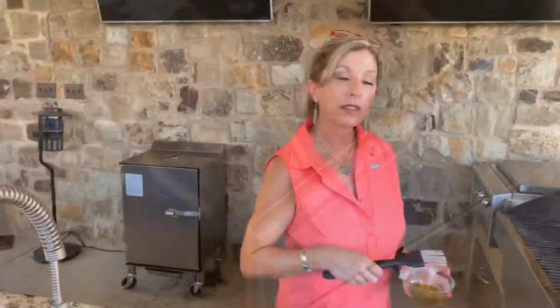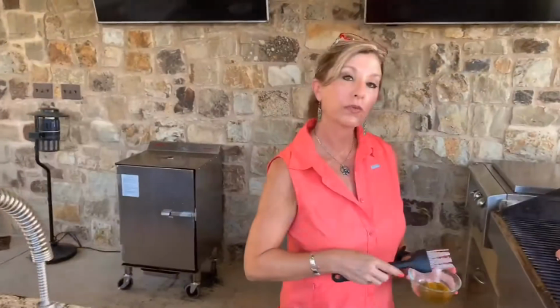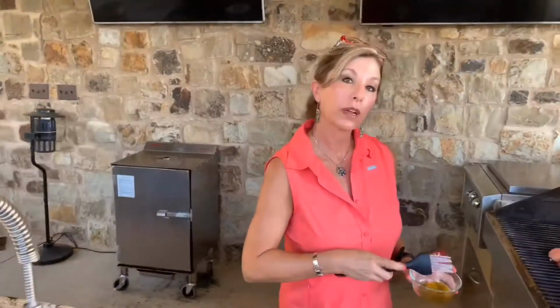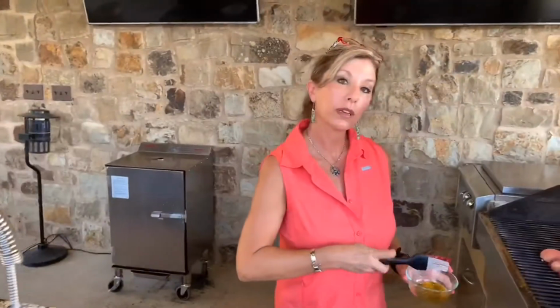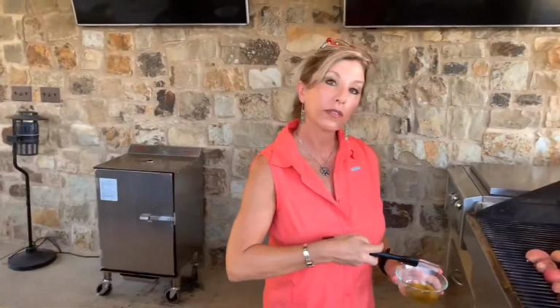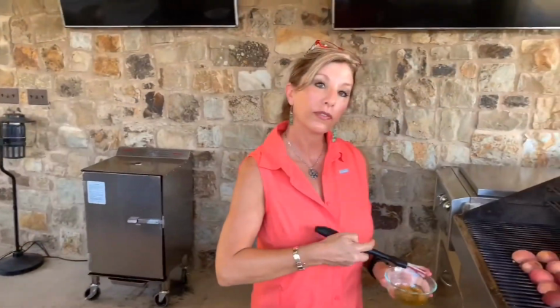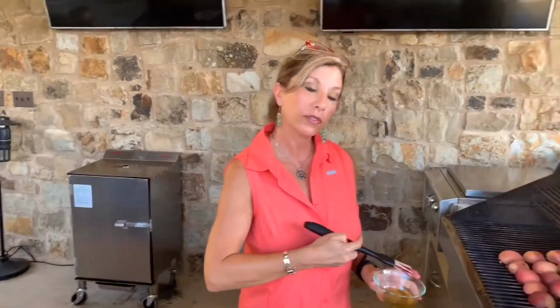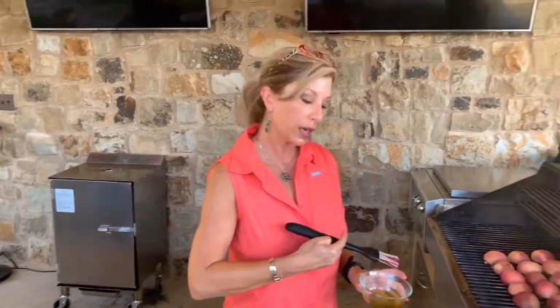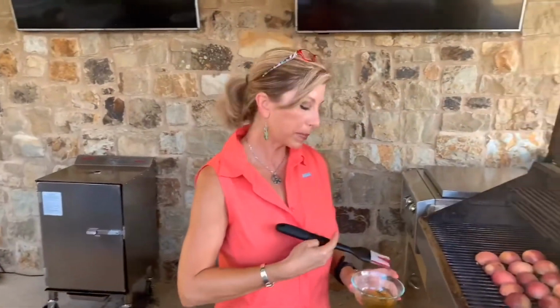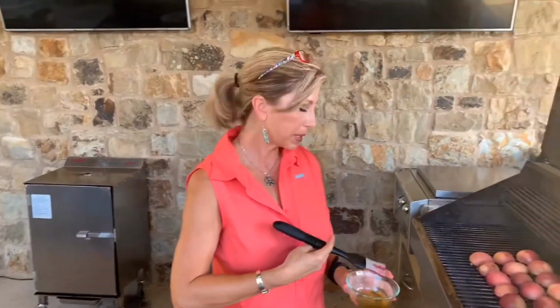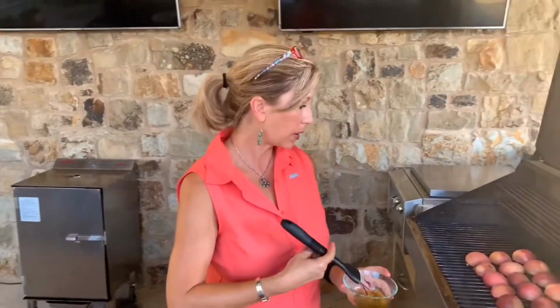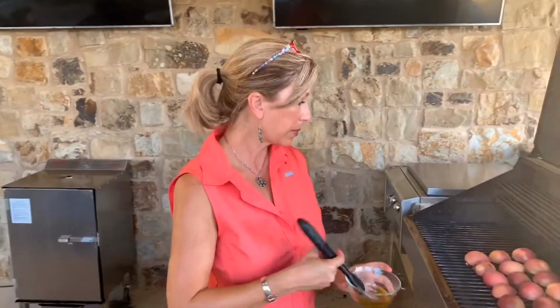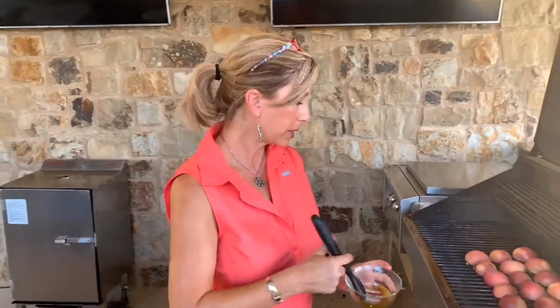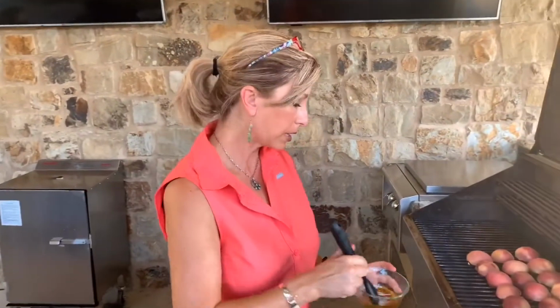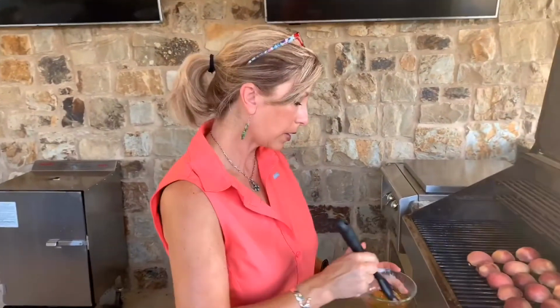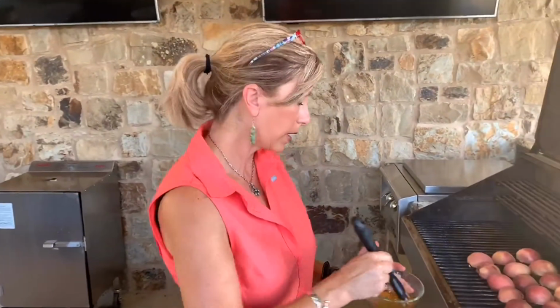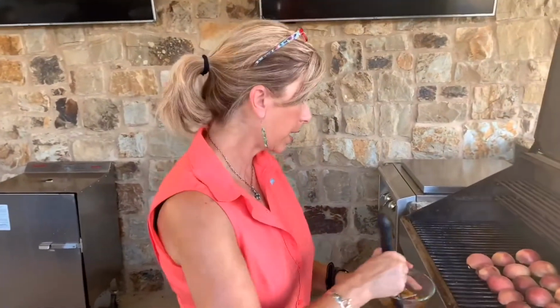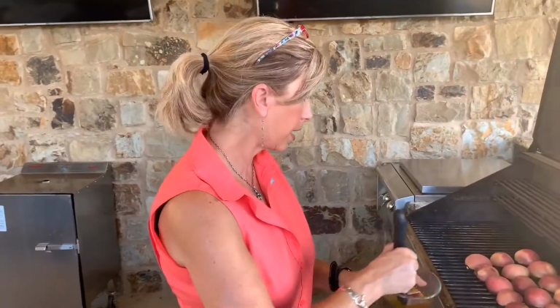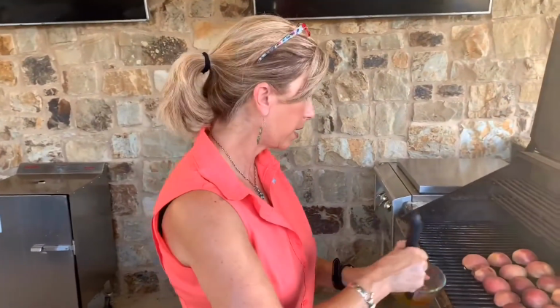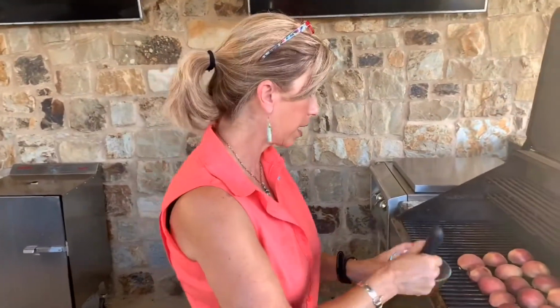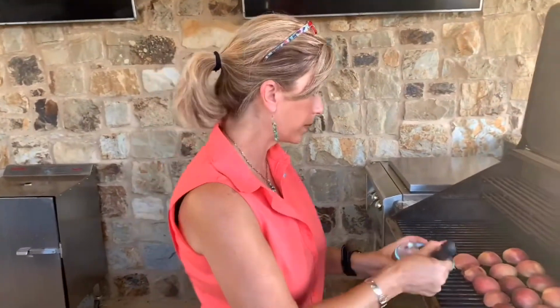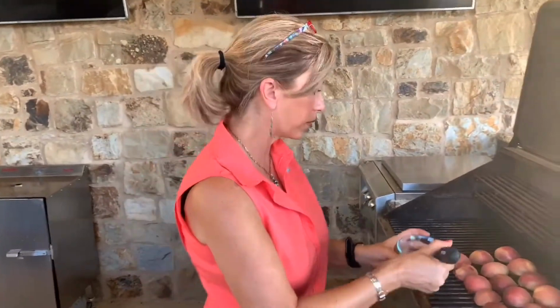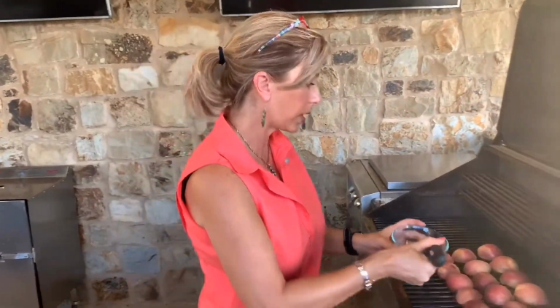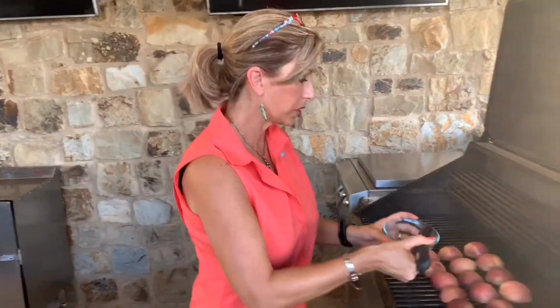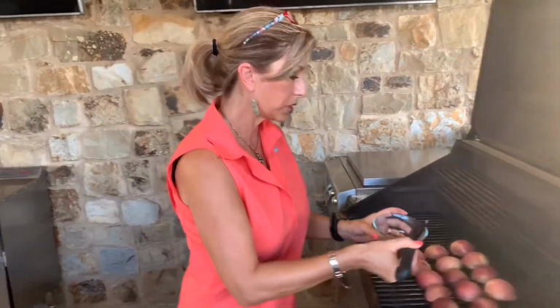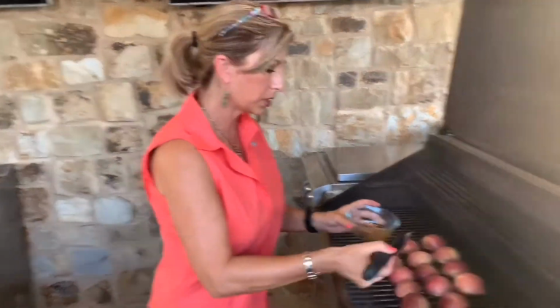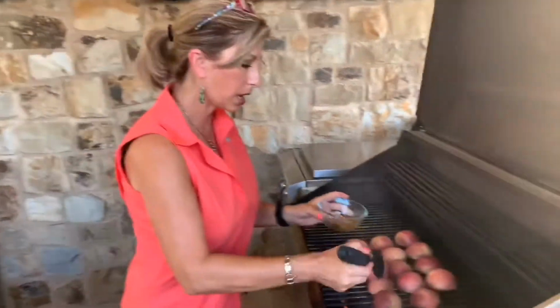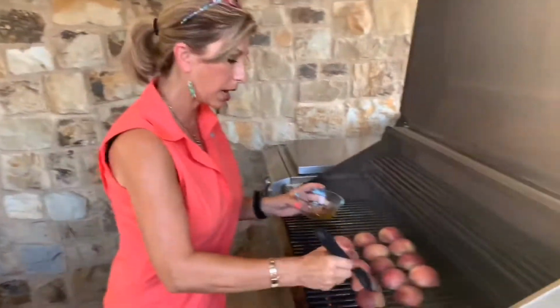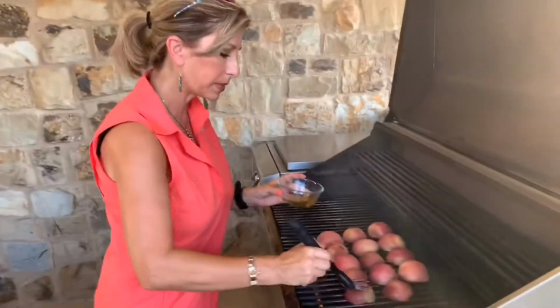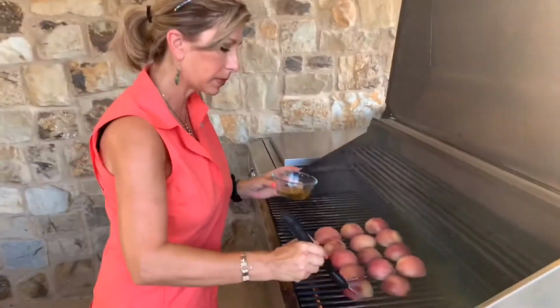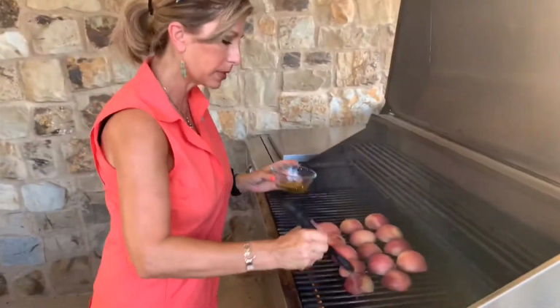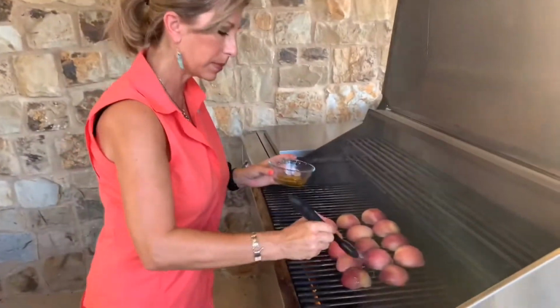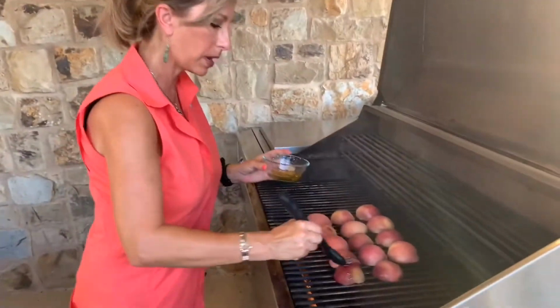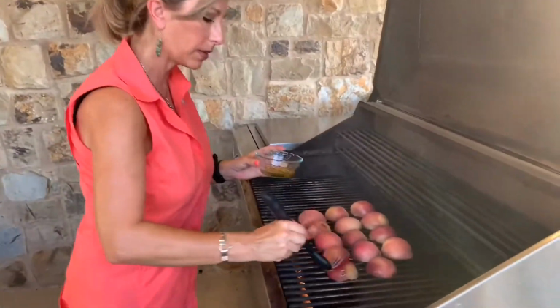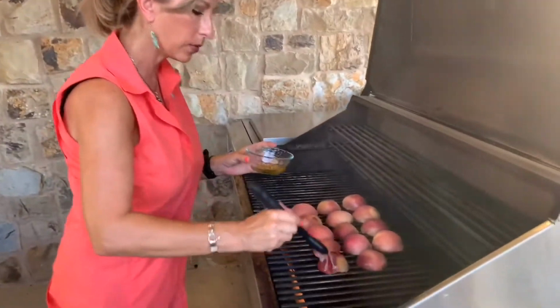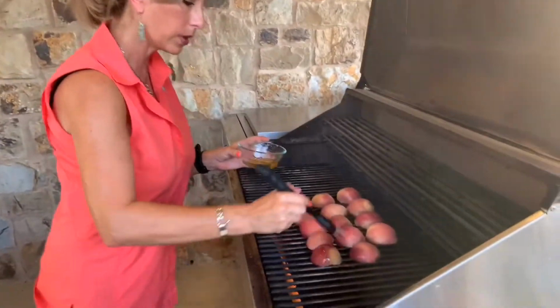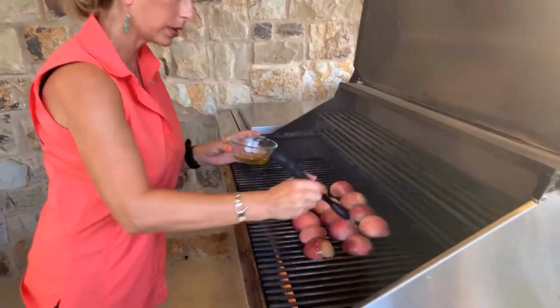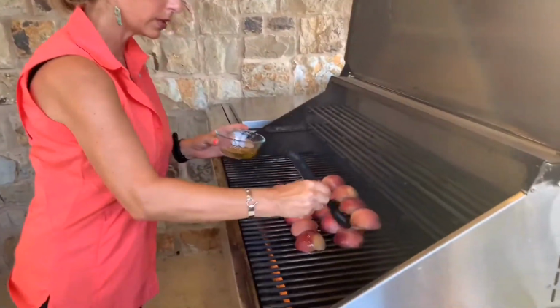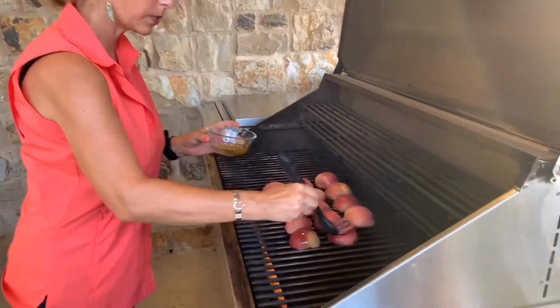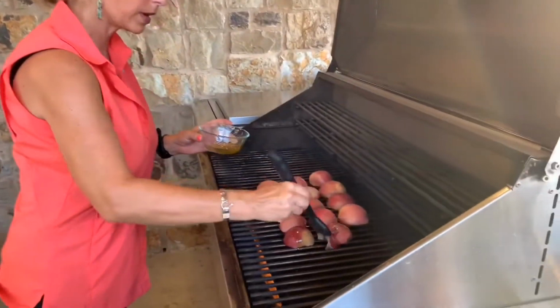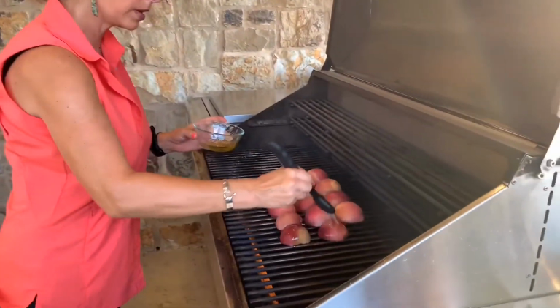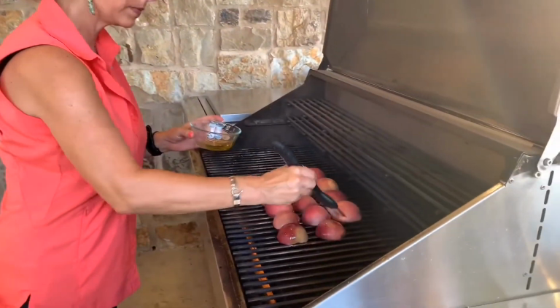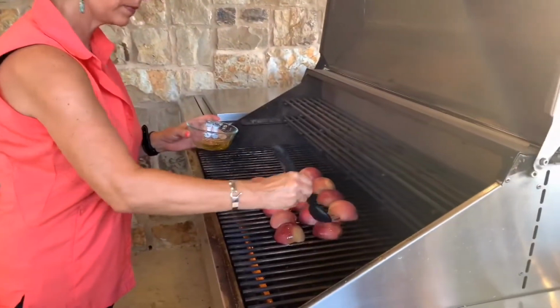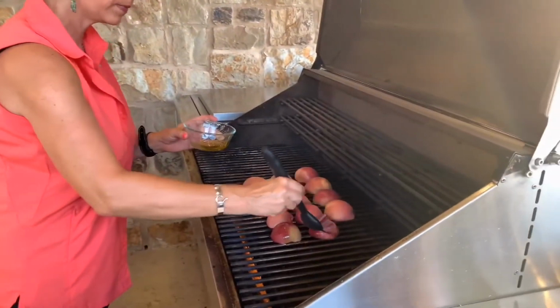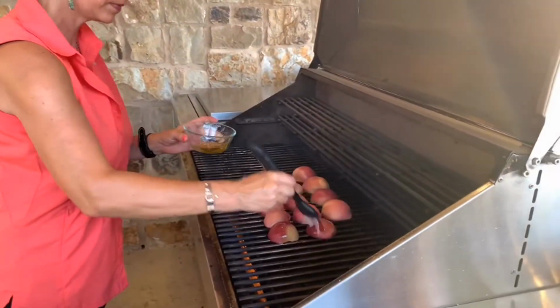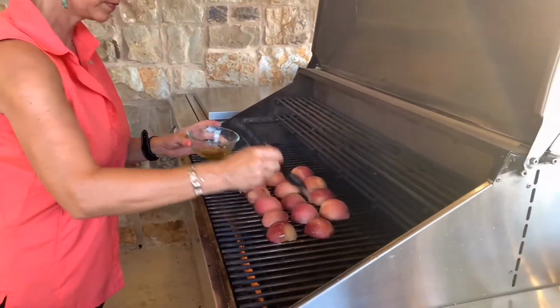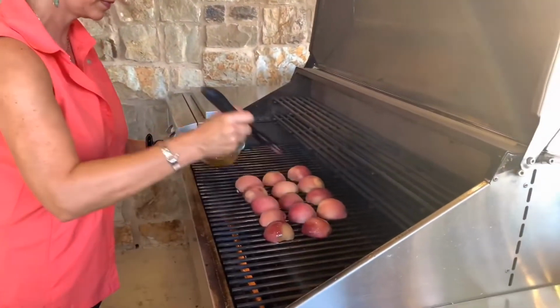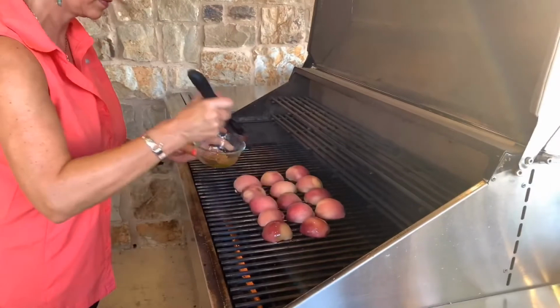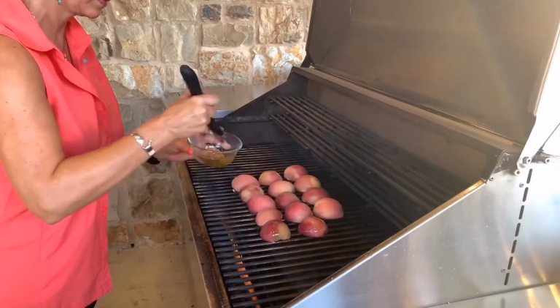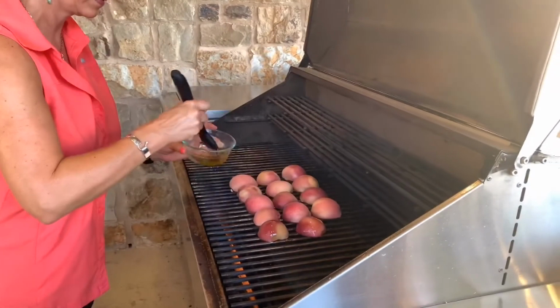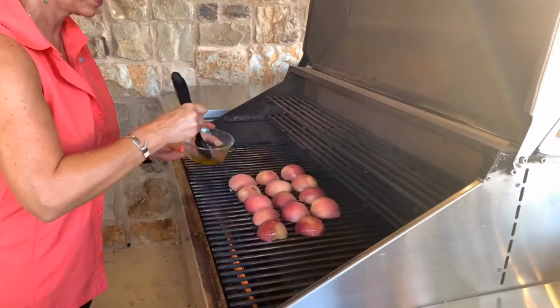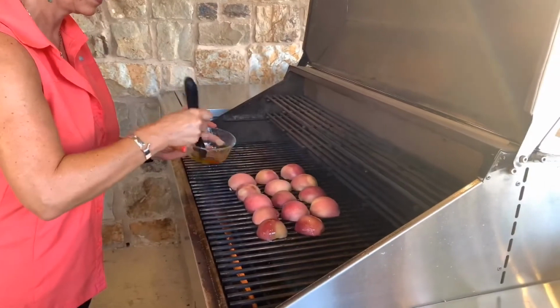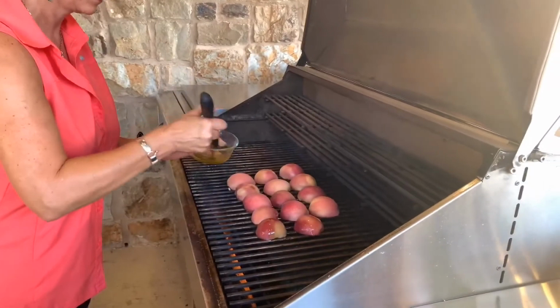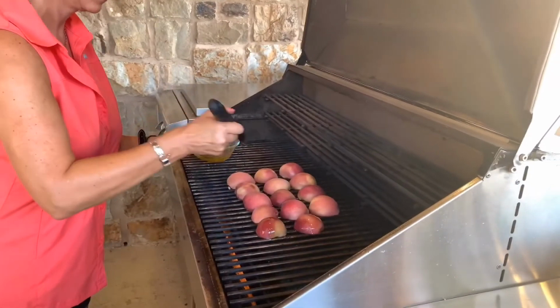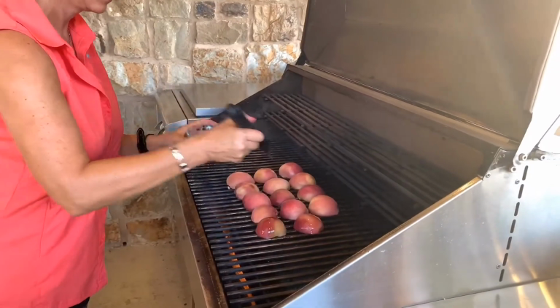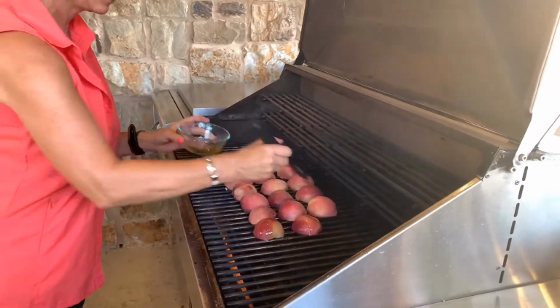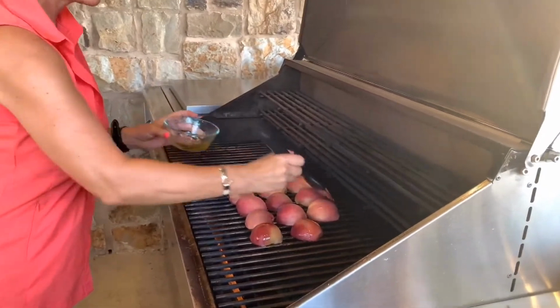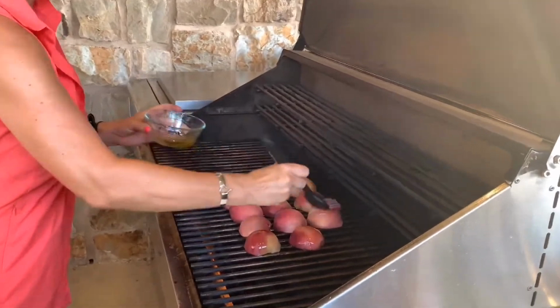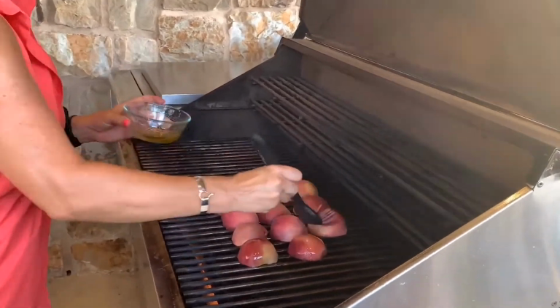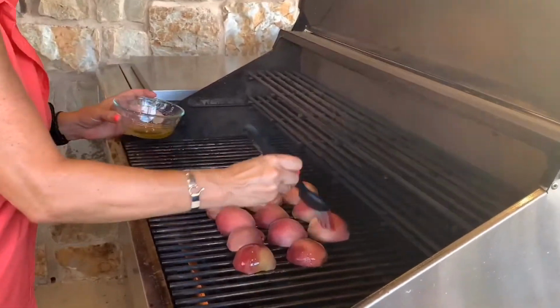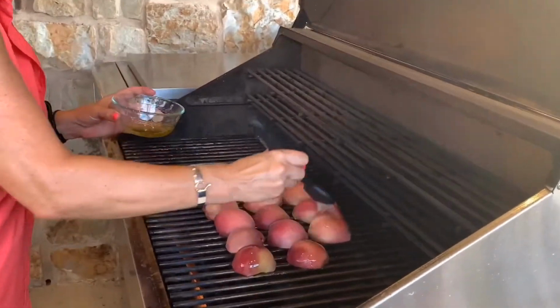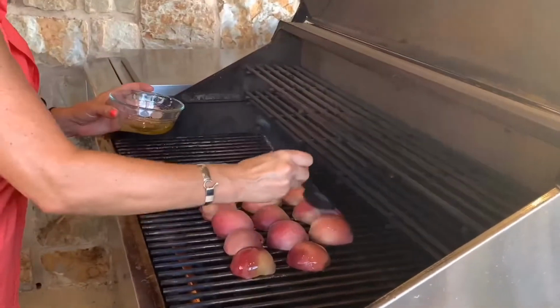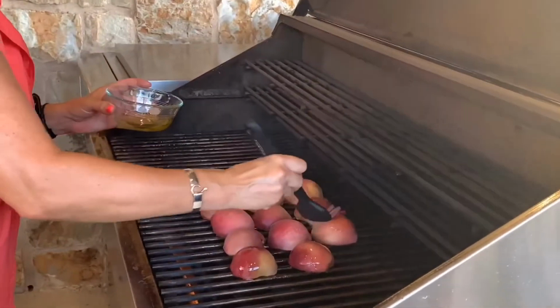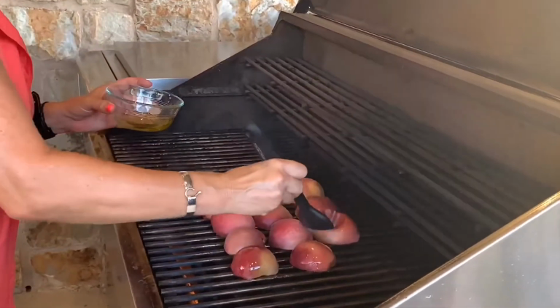These are ready to flip, so I'm going to go ahead and brush the tops with some olive oil as well, before I turn them over.